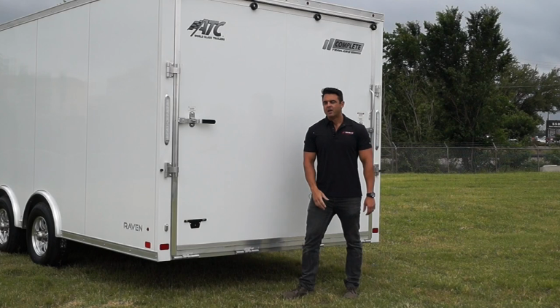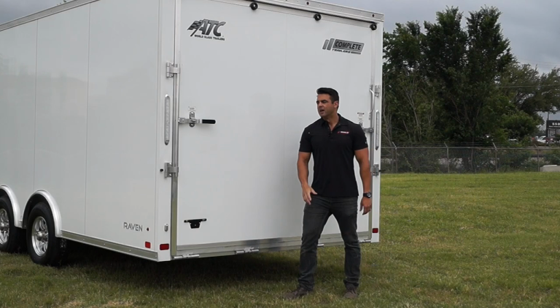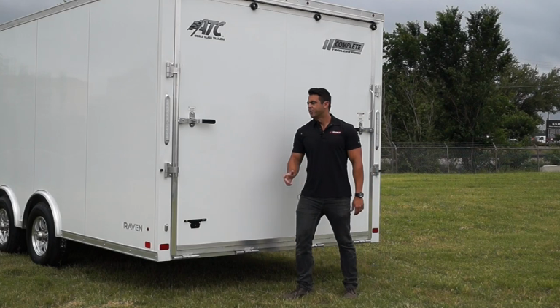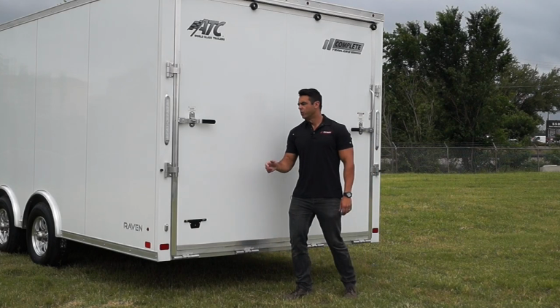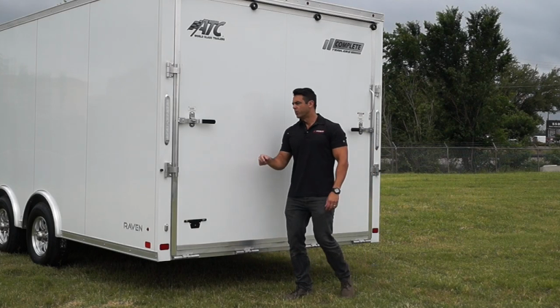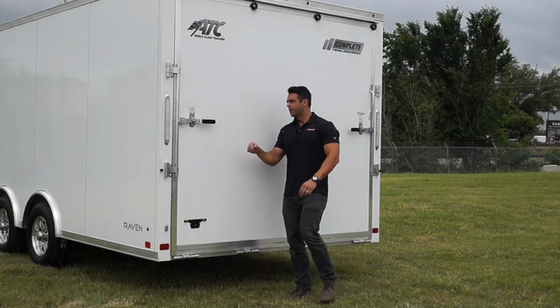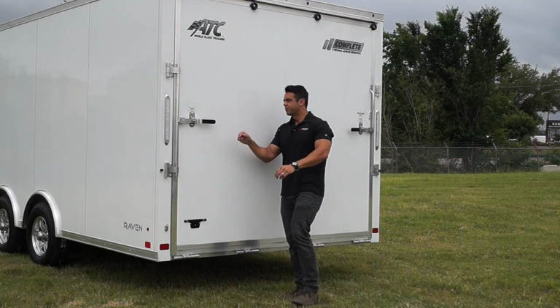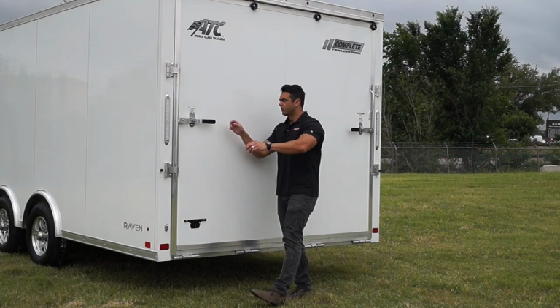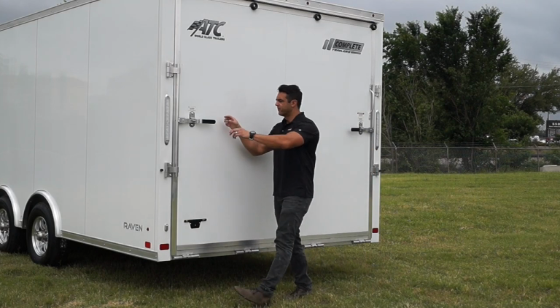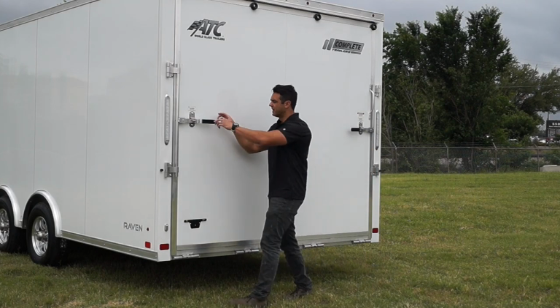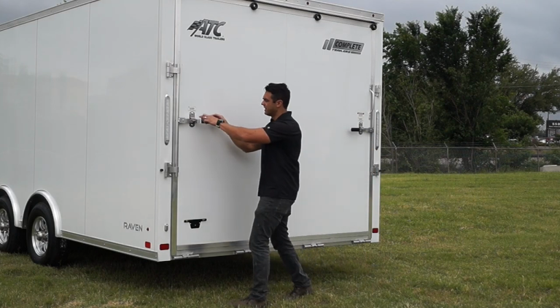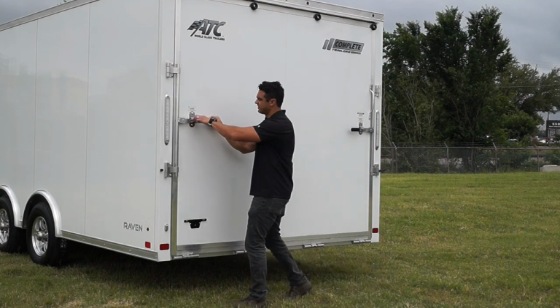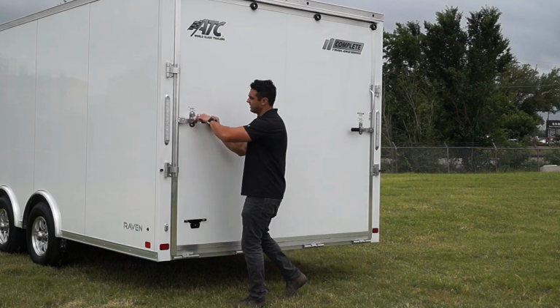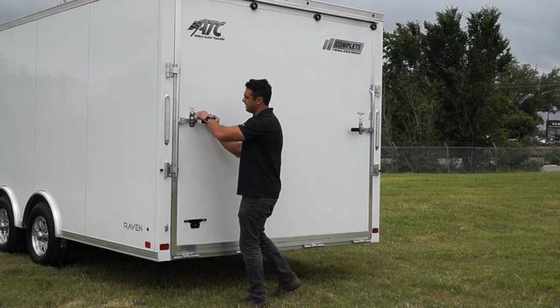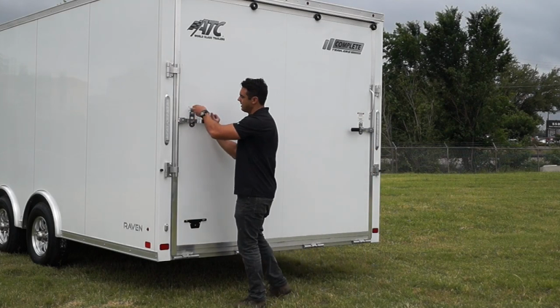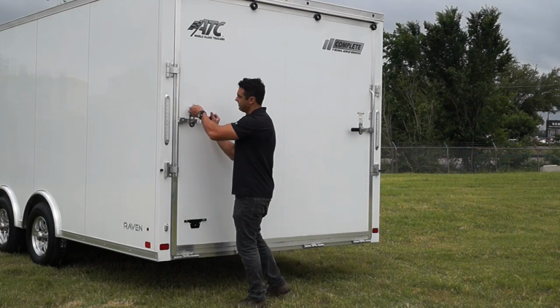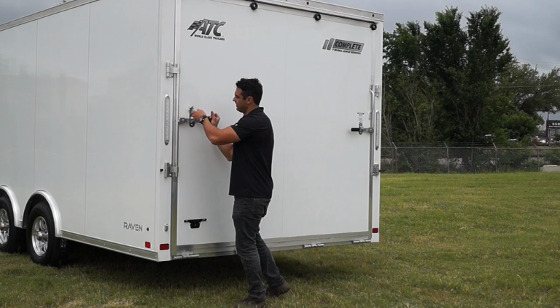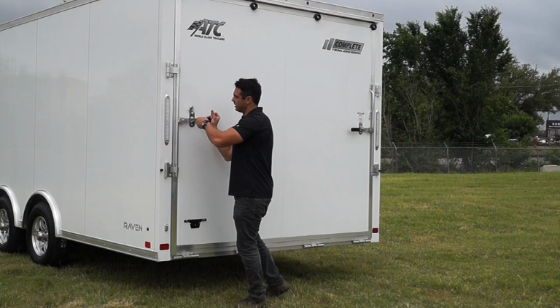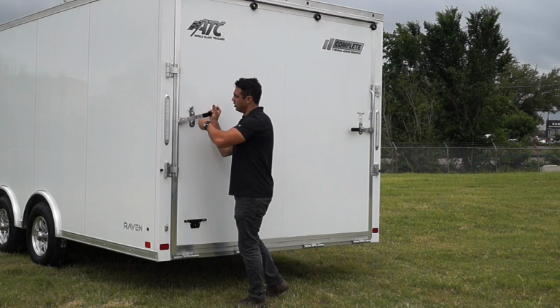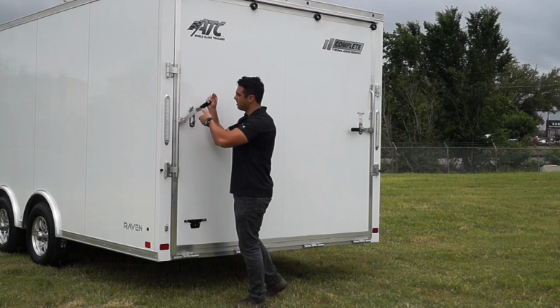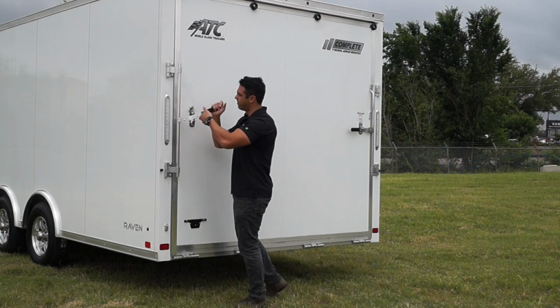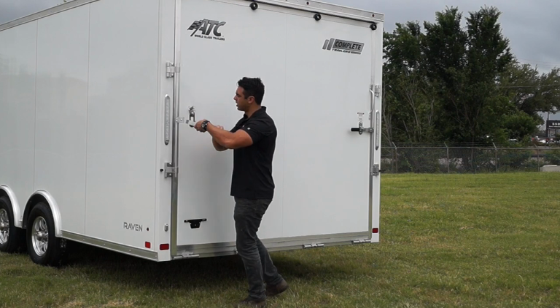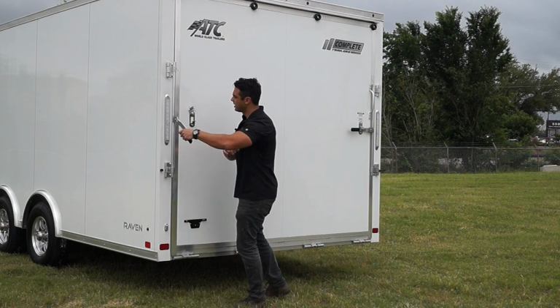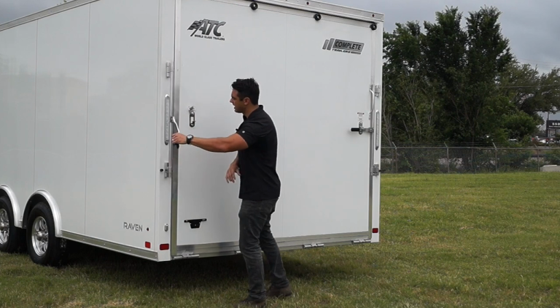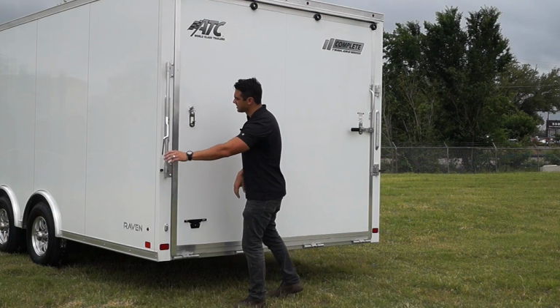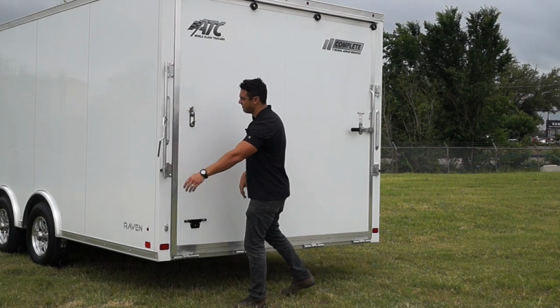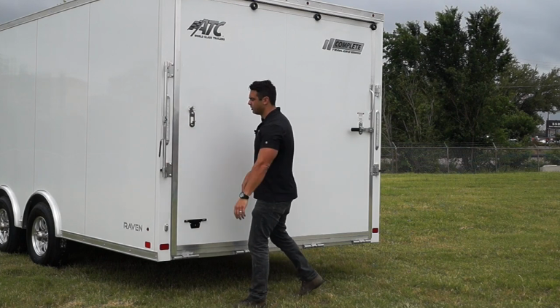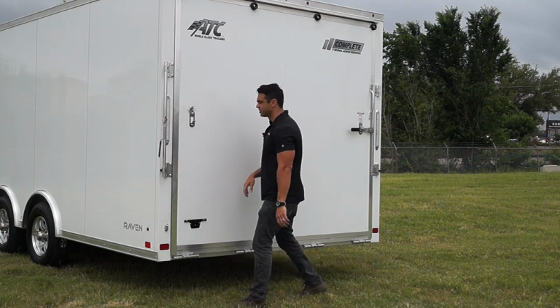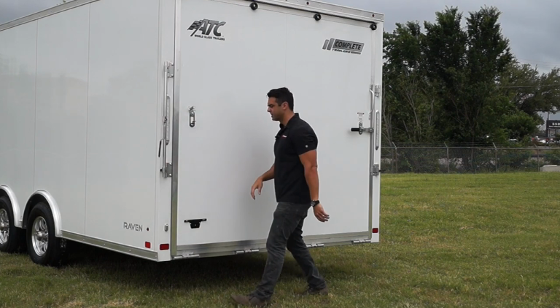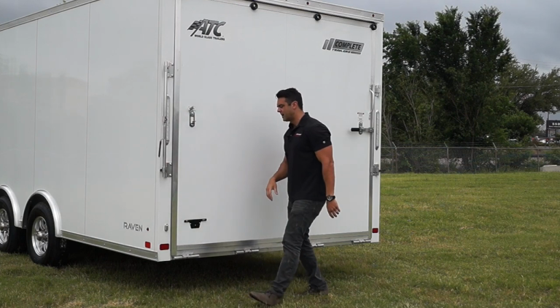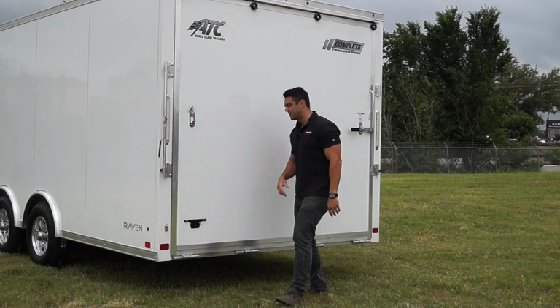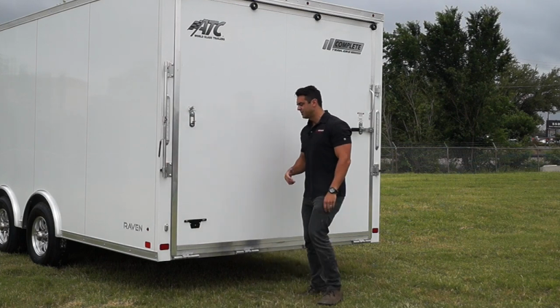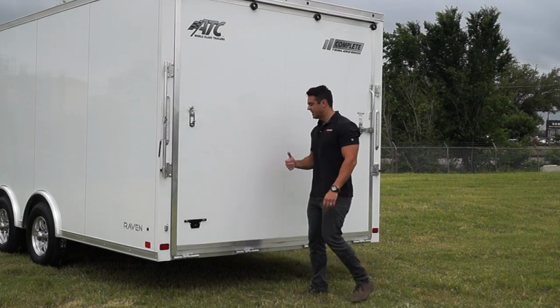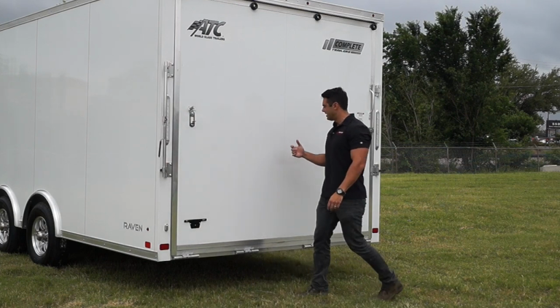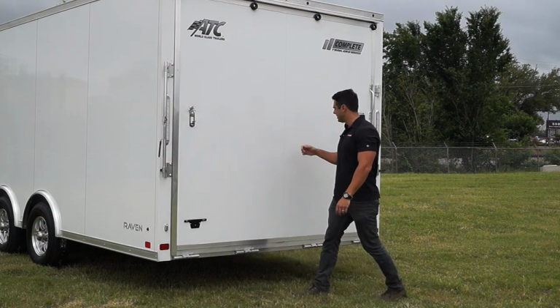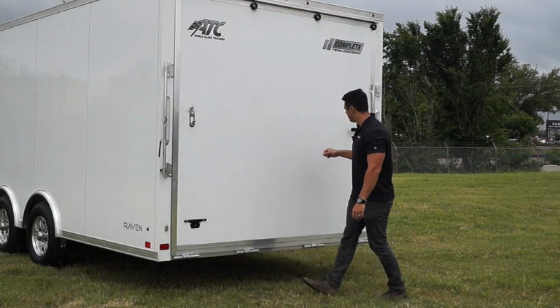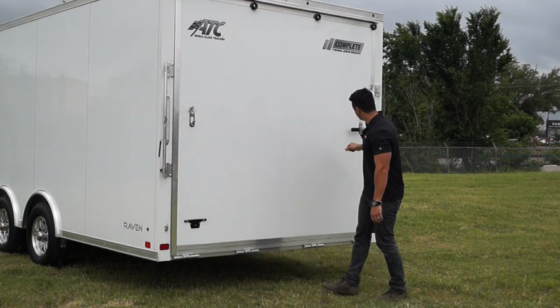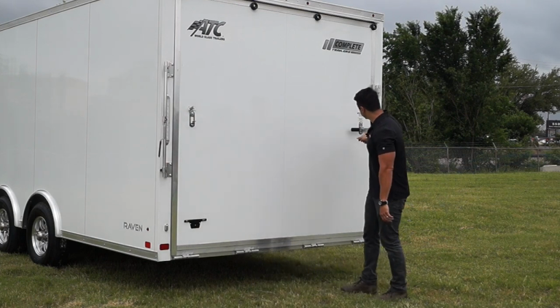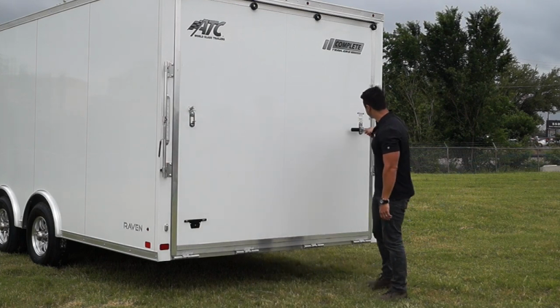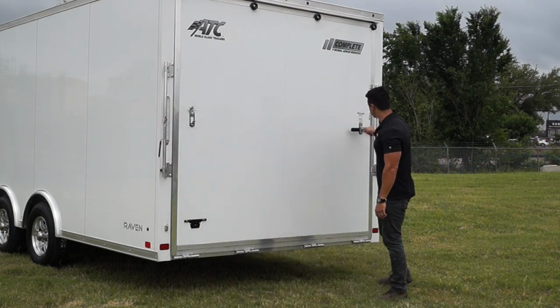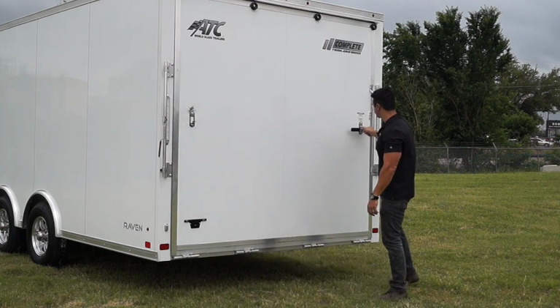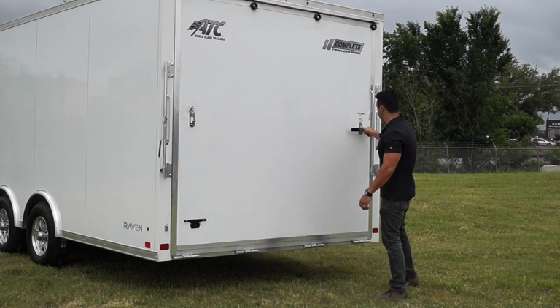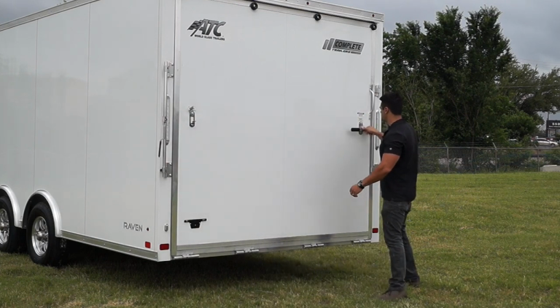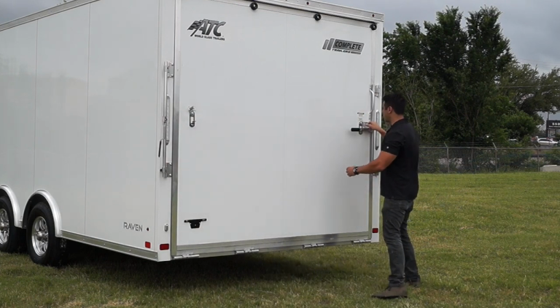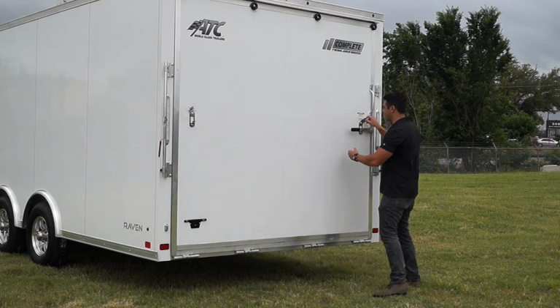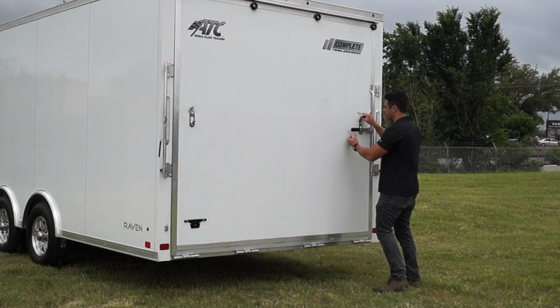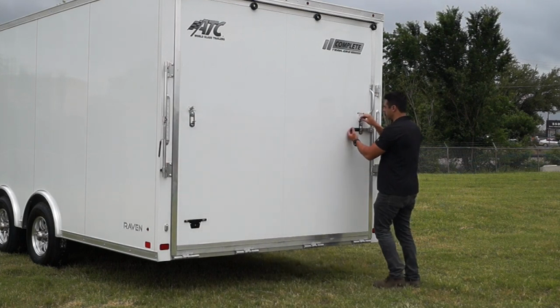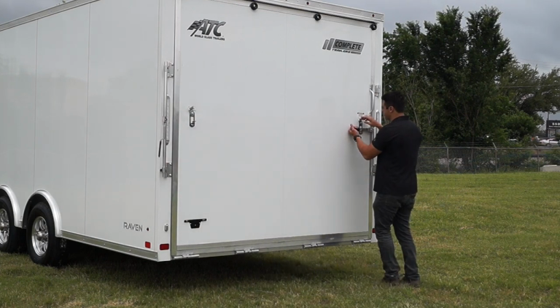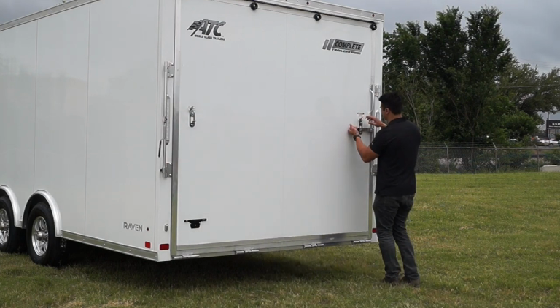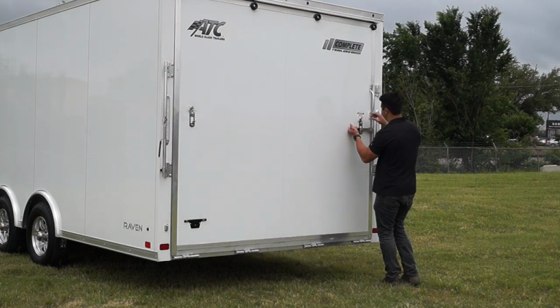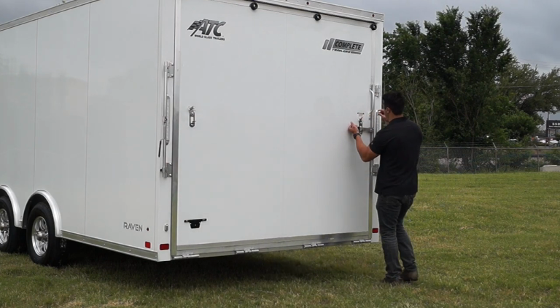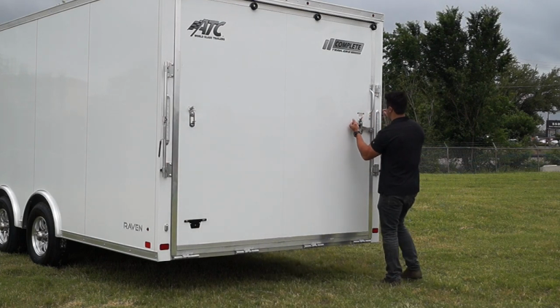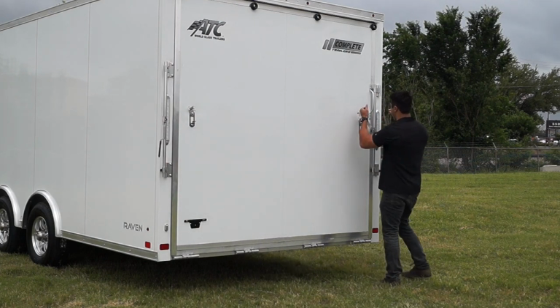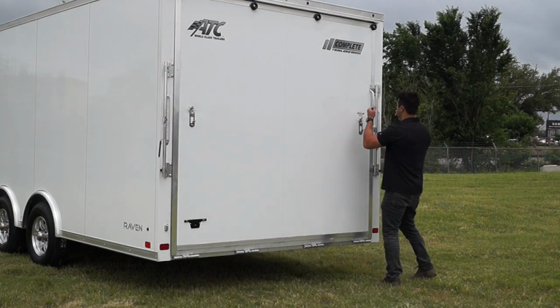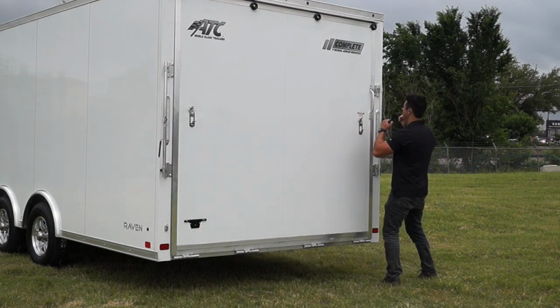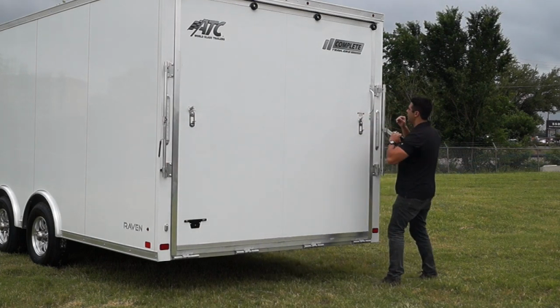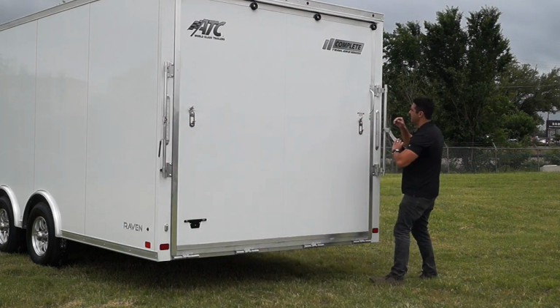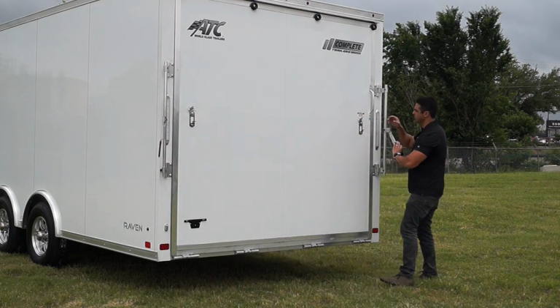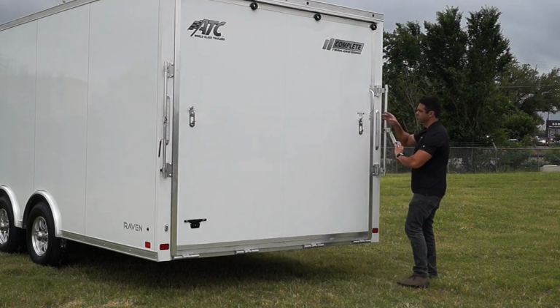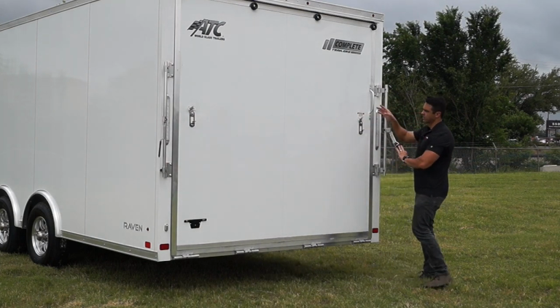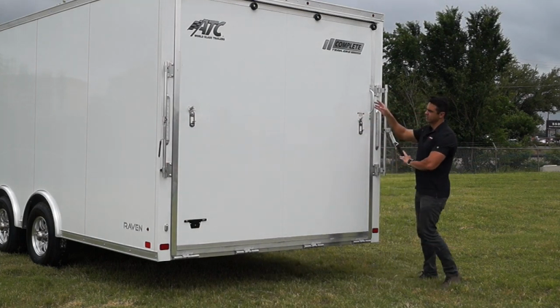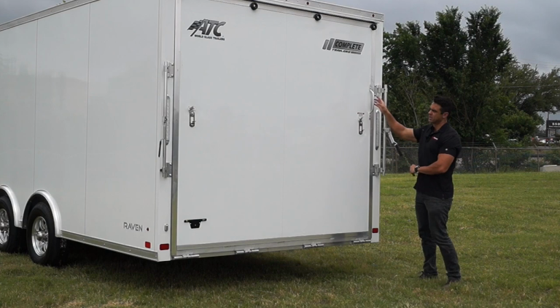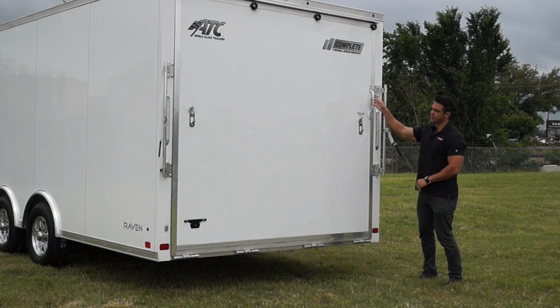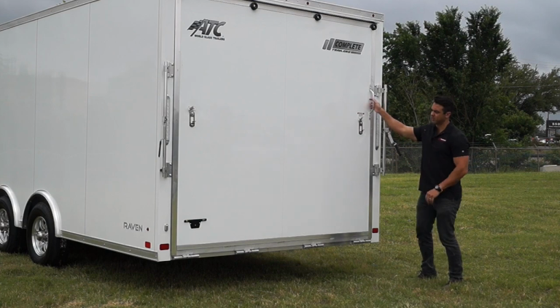After a ramp door, we've got aluminum bar locks on both sides and a dual spring assist ramp door — pretty standard on most trailers out there.